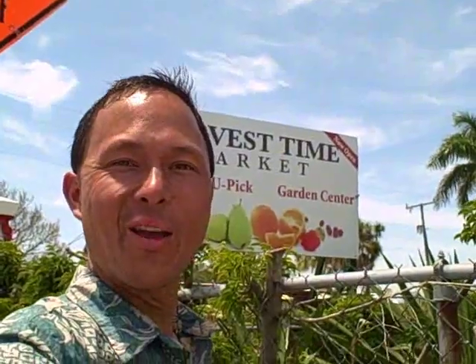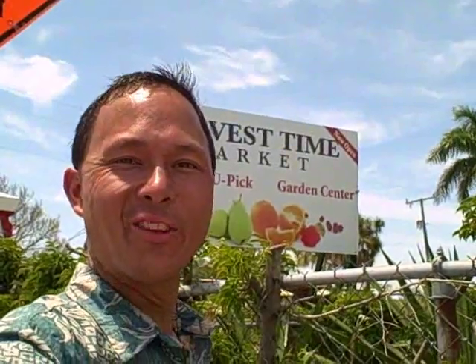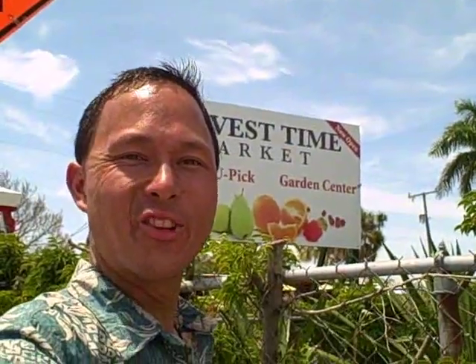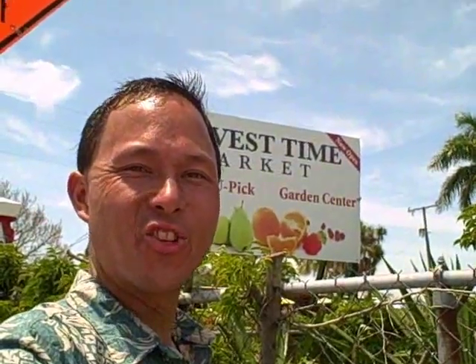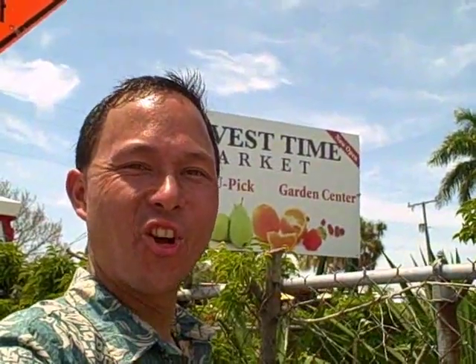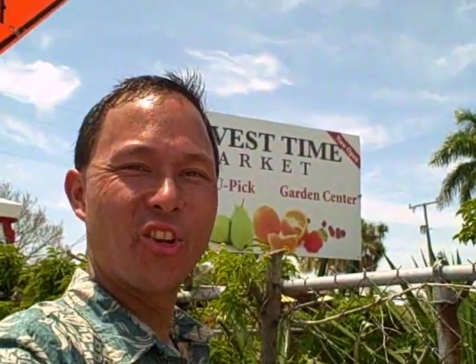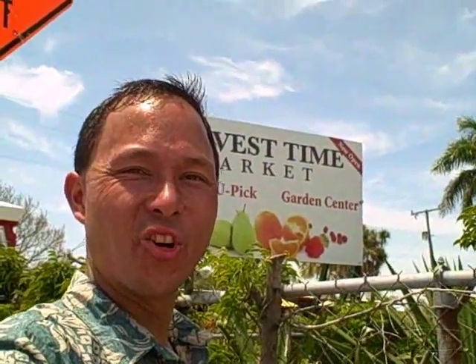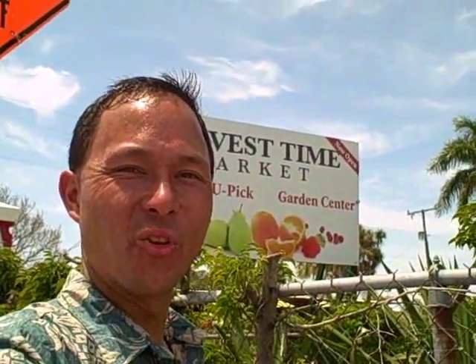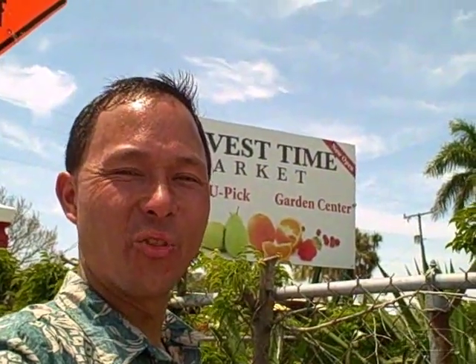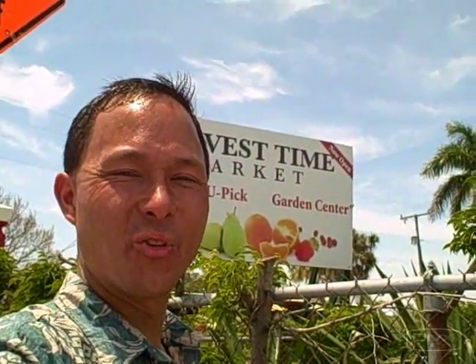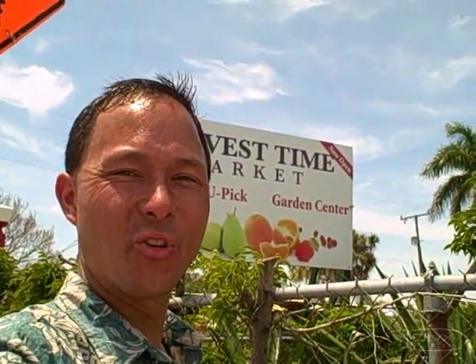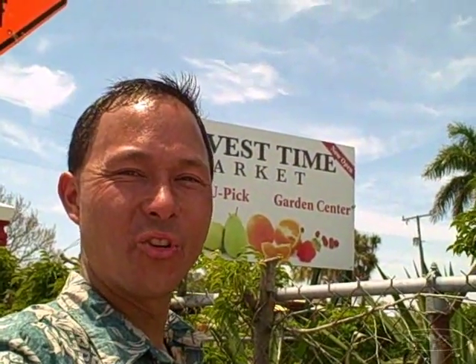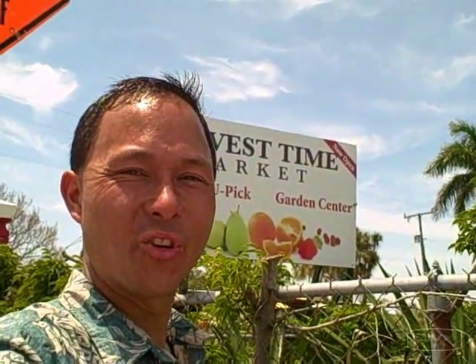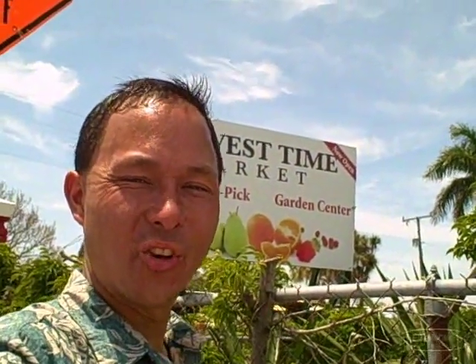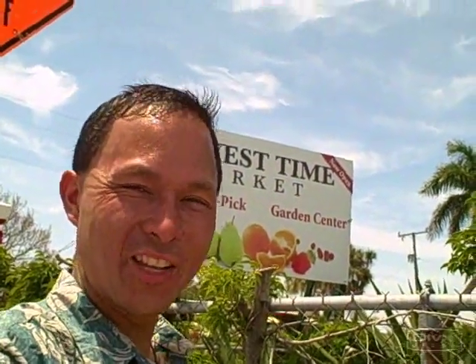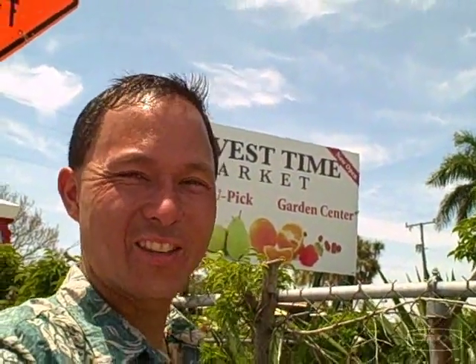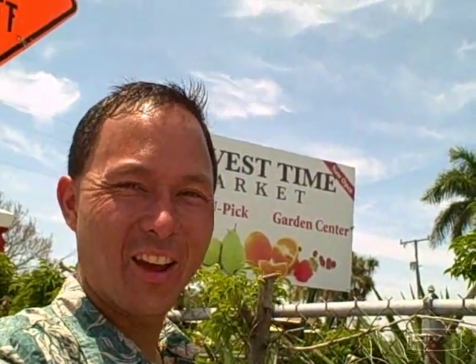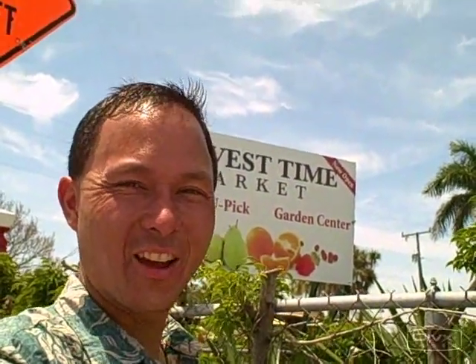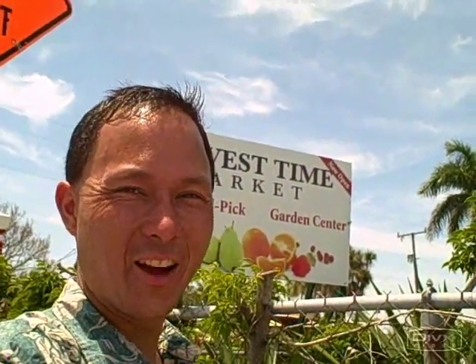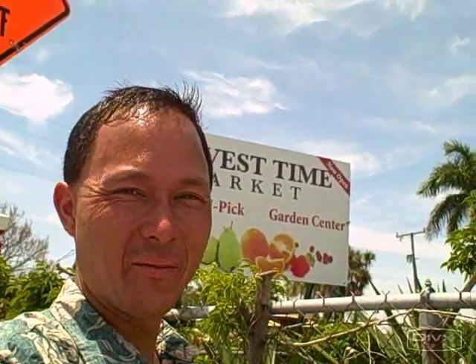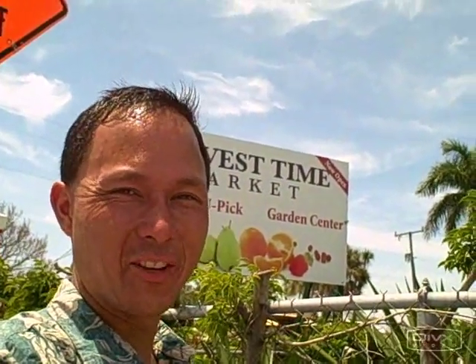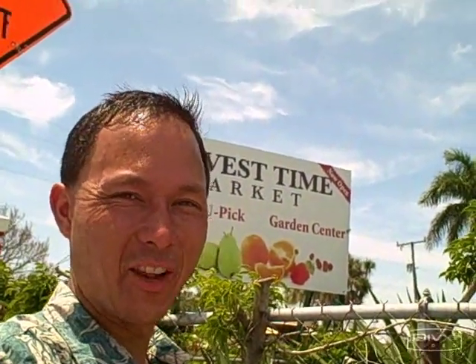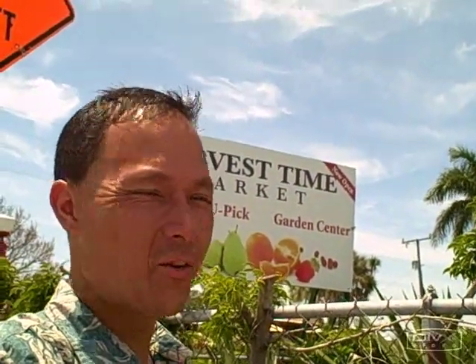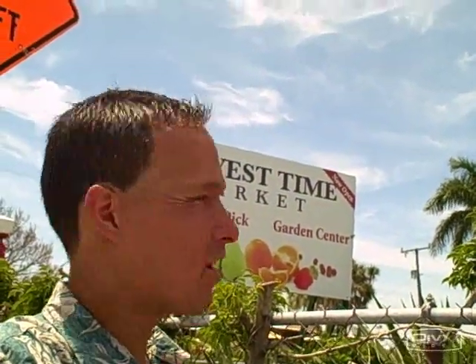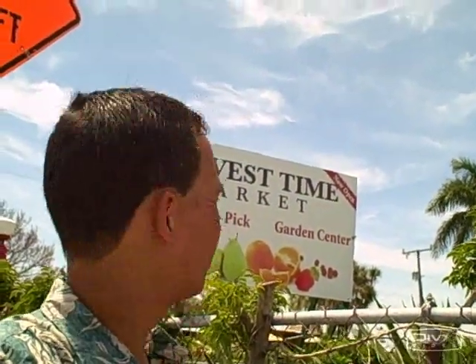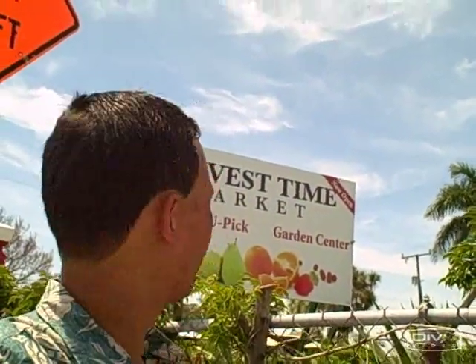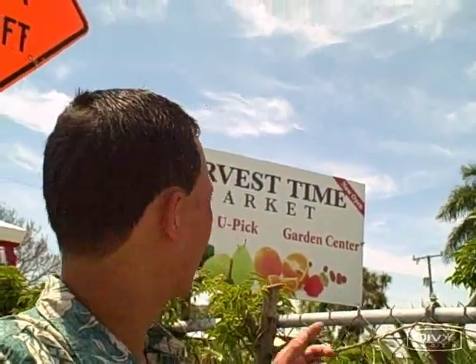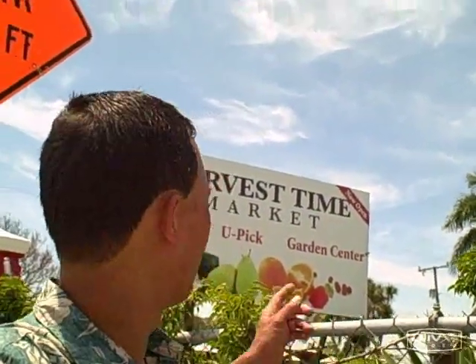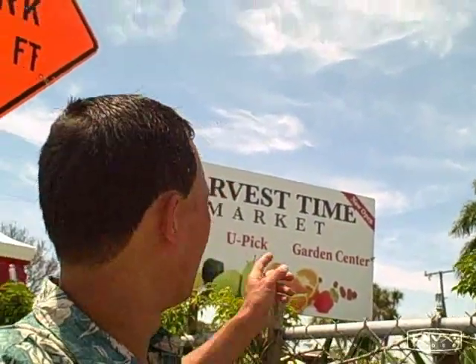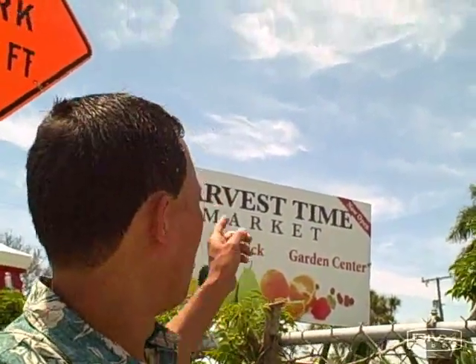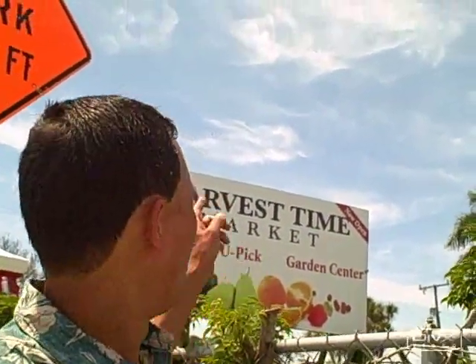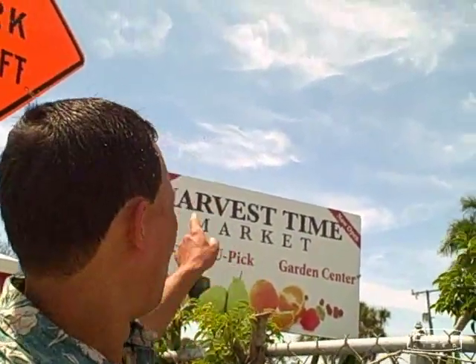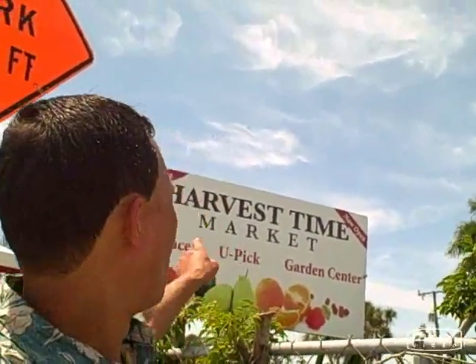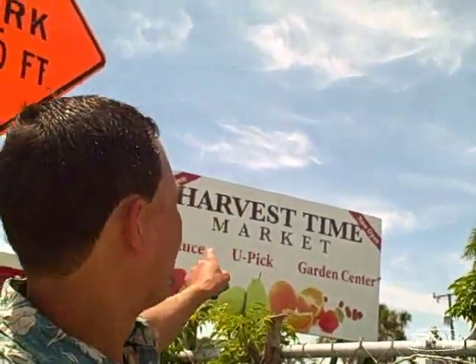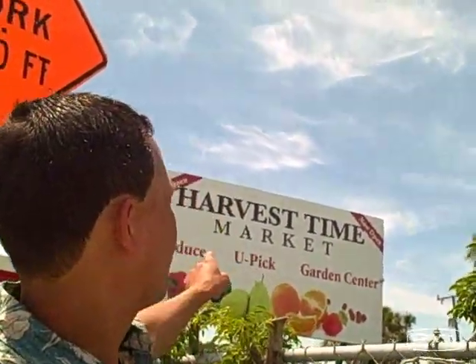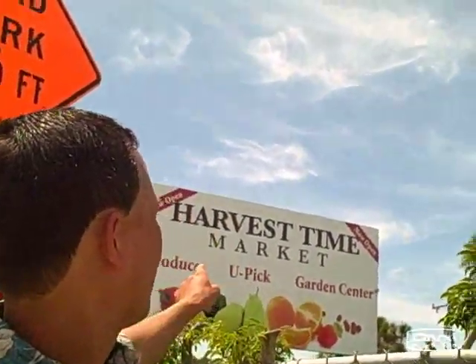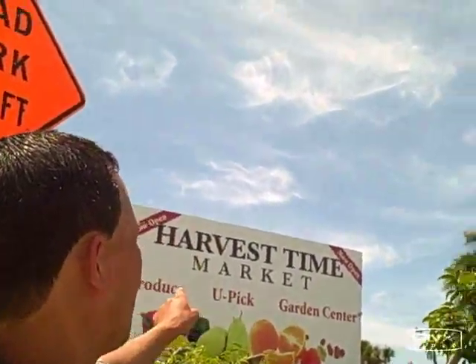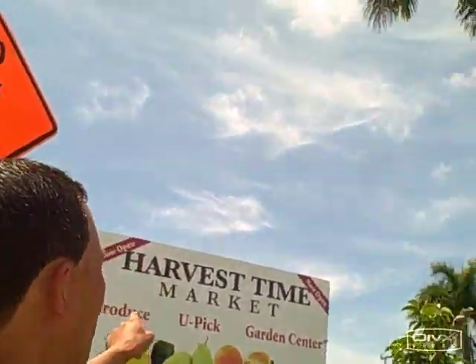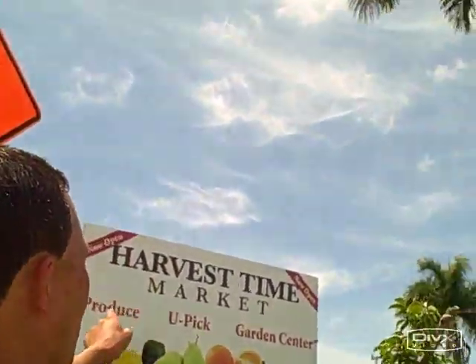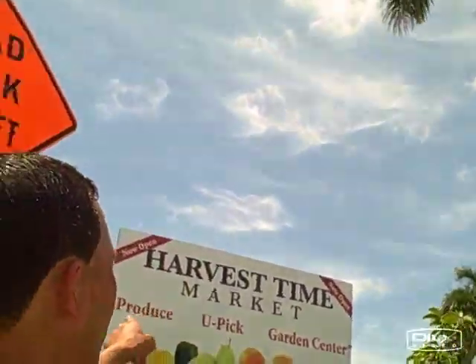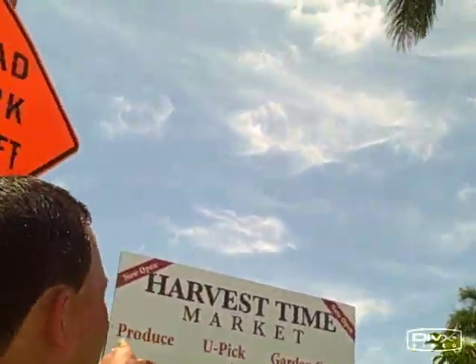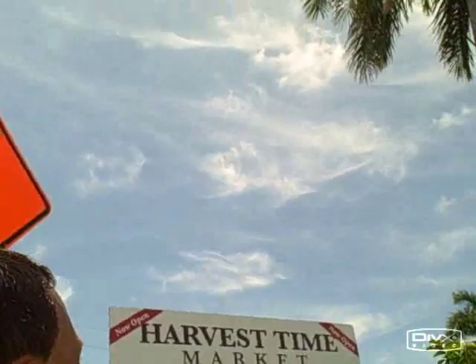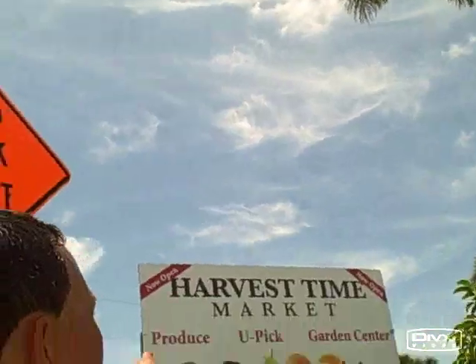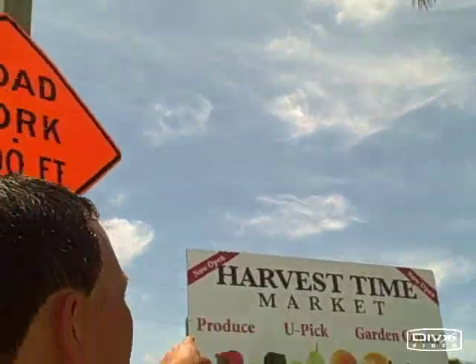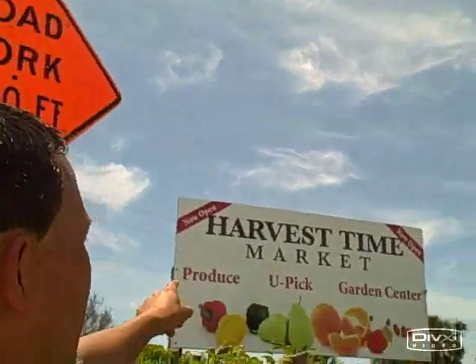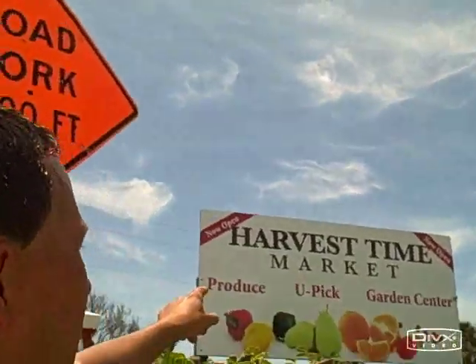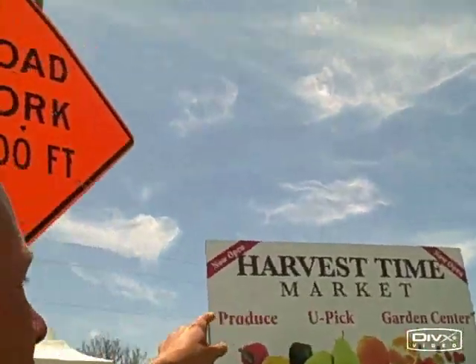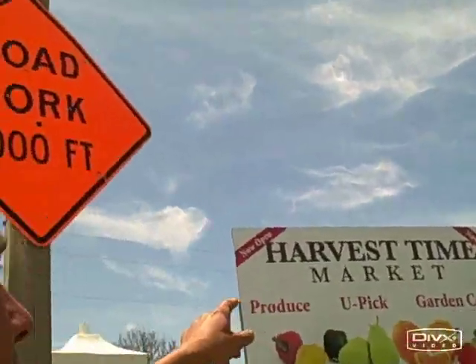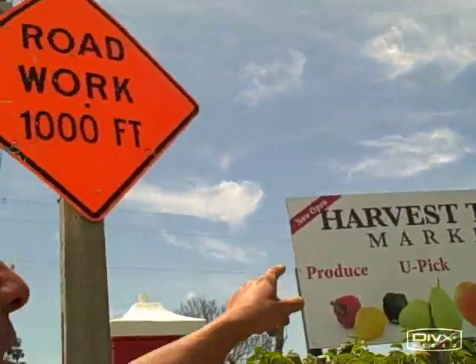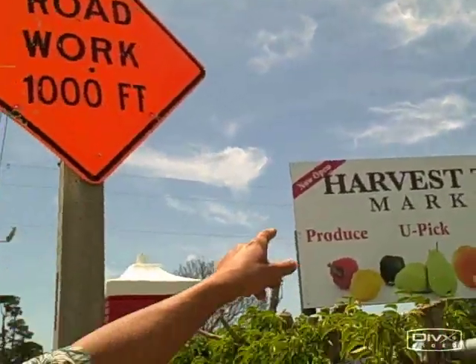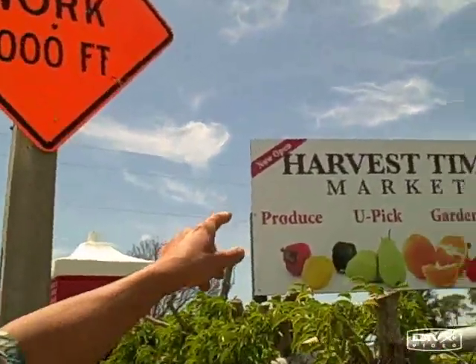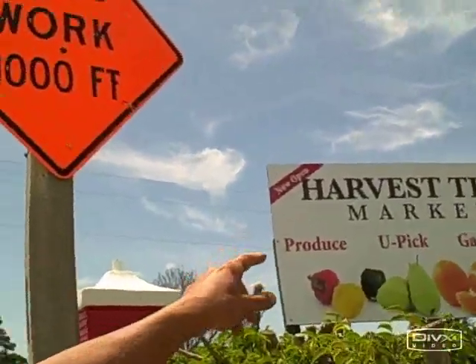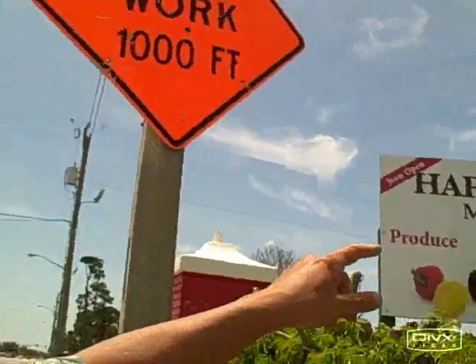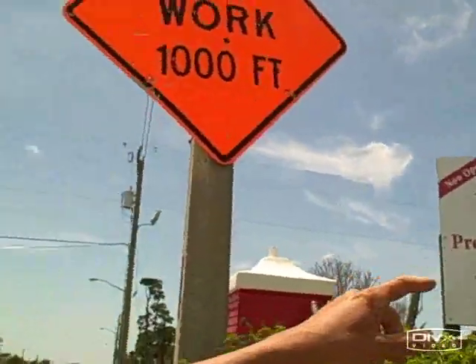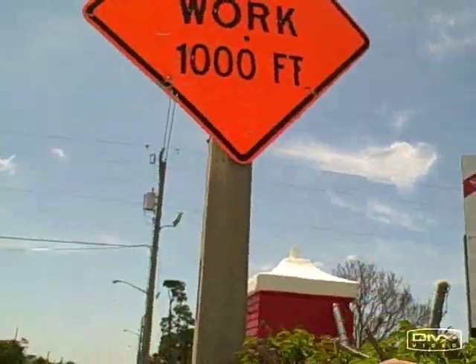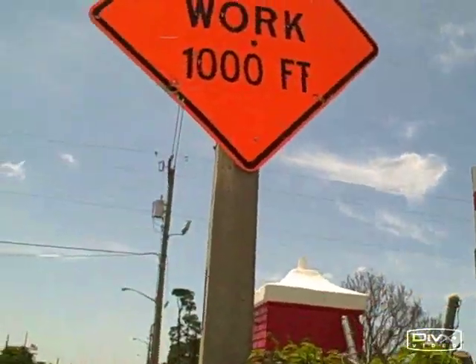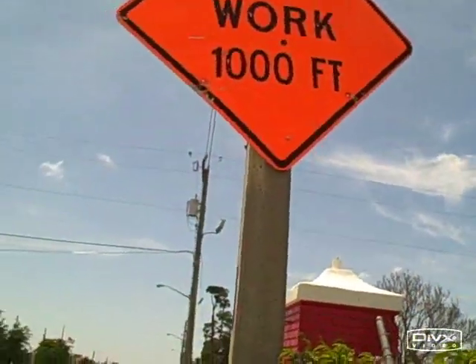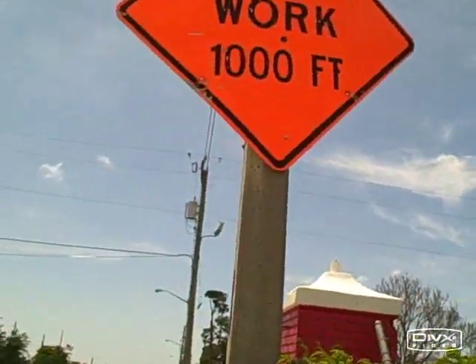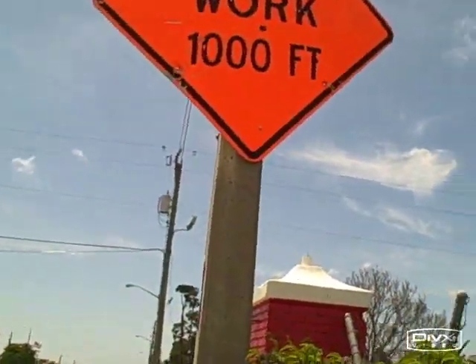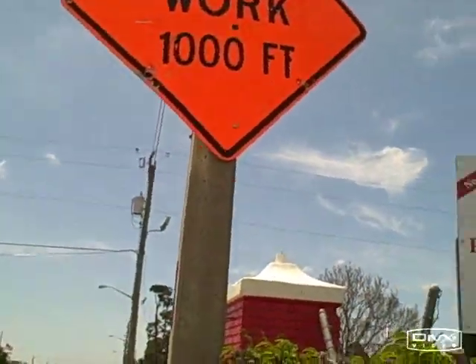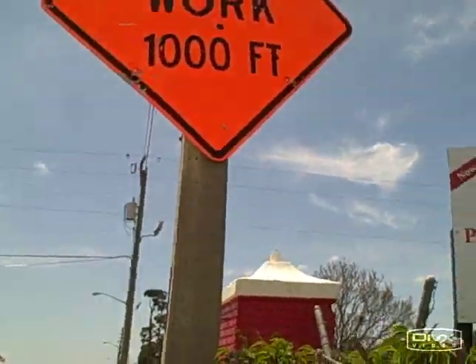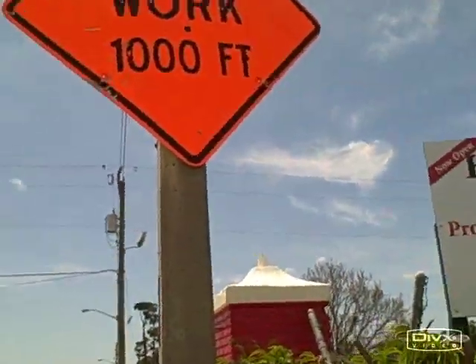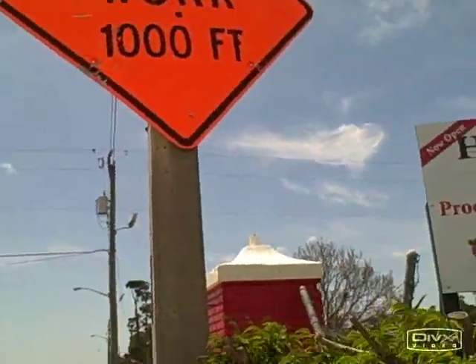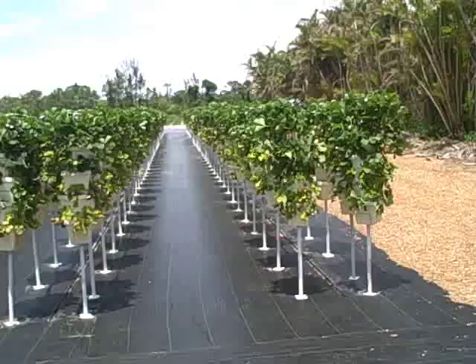Alright, this is John Kohler with growingyourgreens.com. Today we're actually at the Harvest Time Market, Produce, U-Pick and Garden Center.